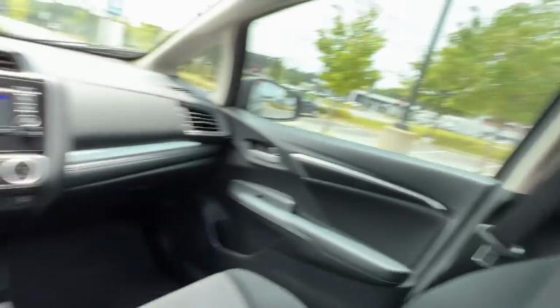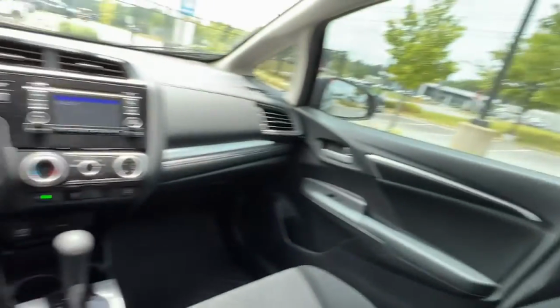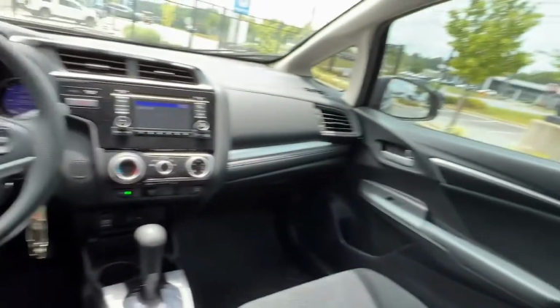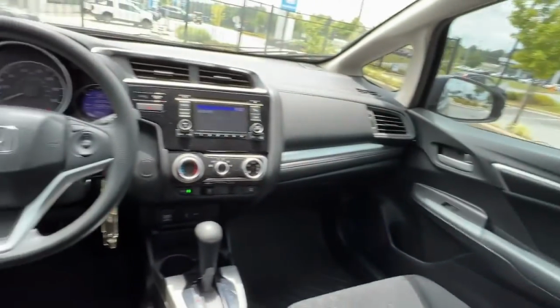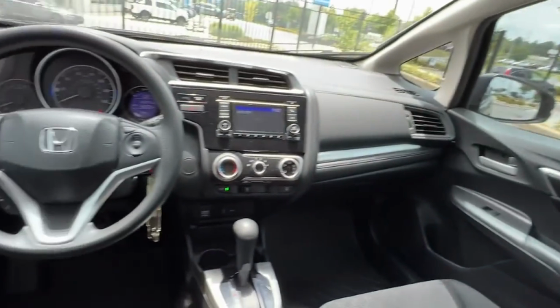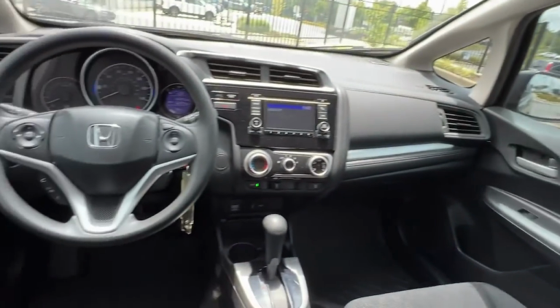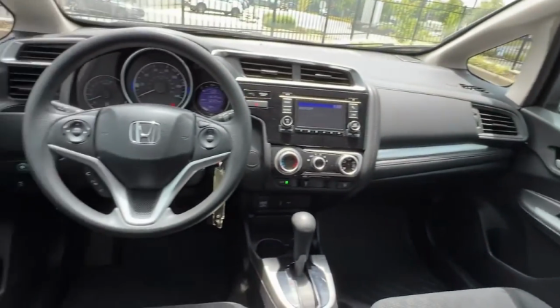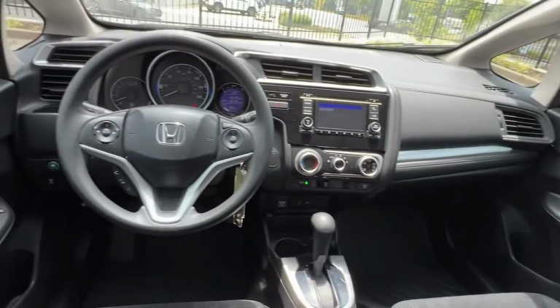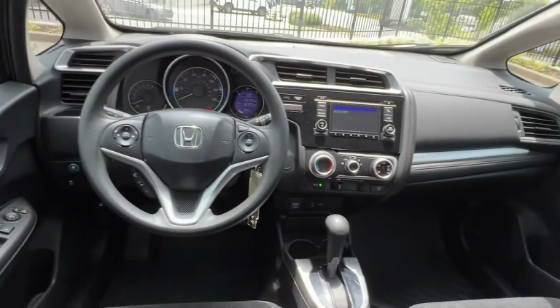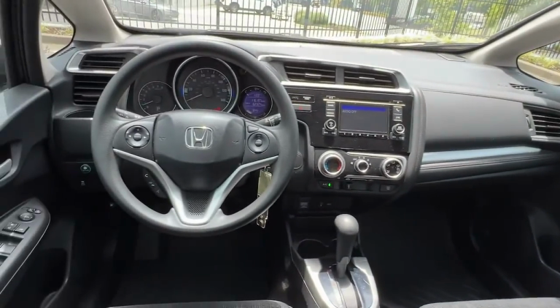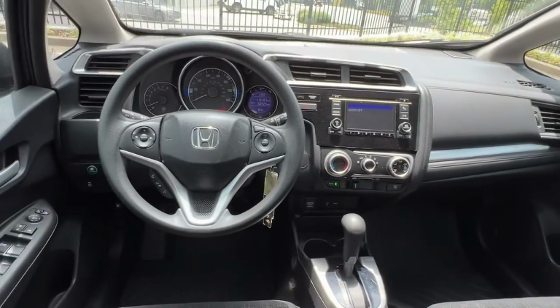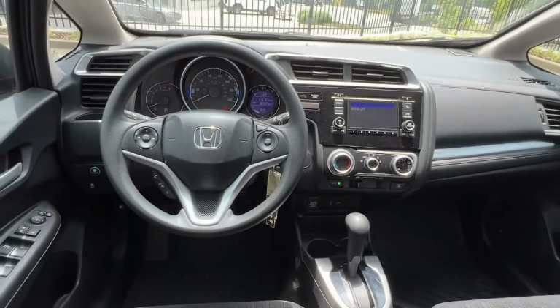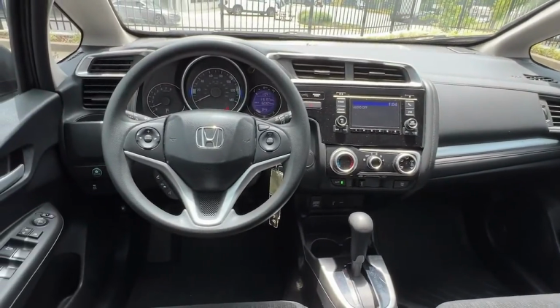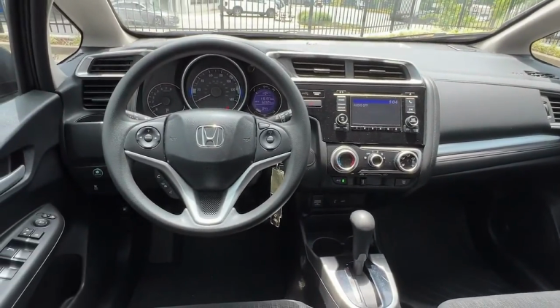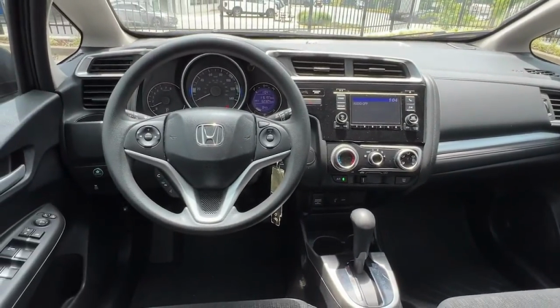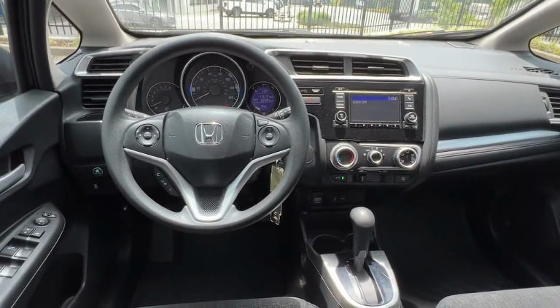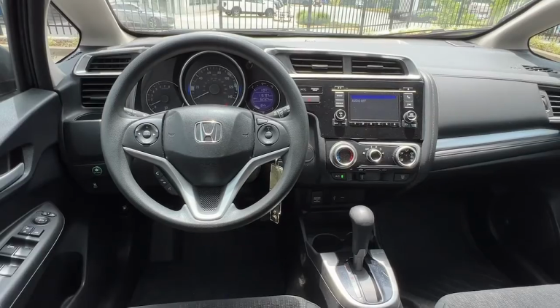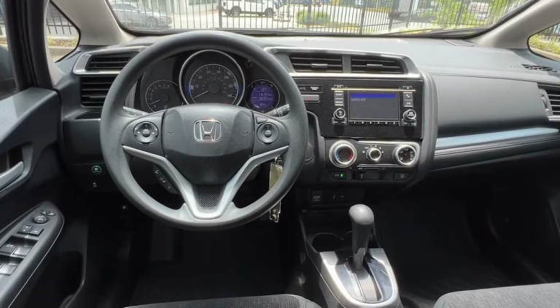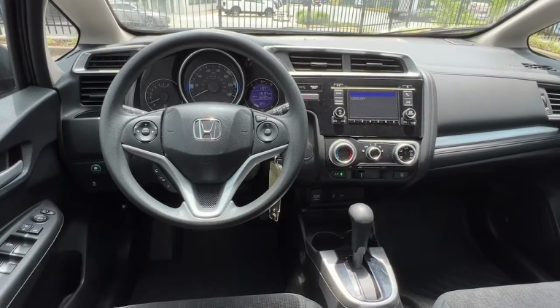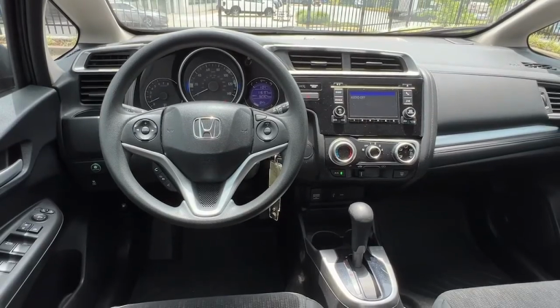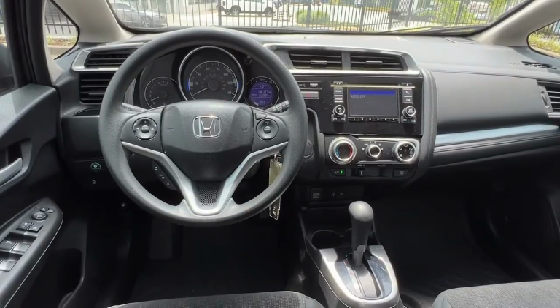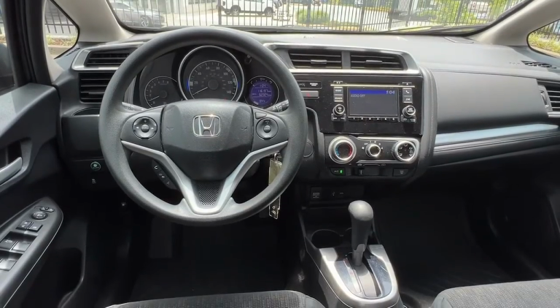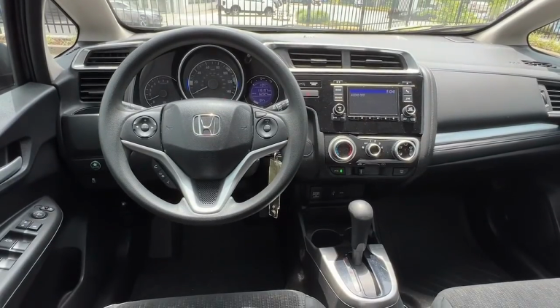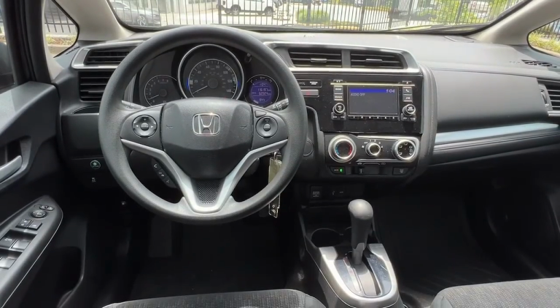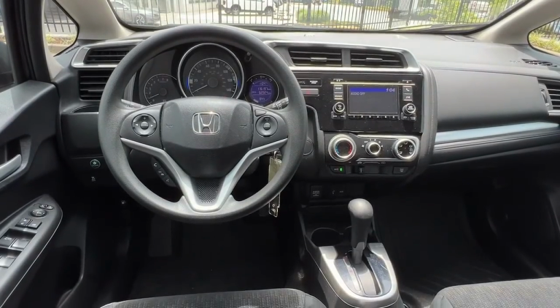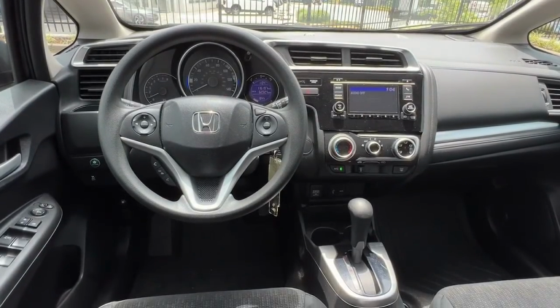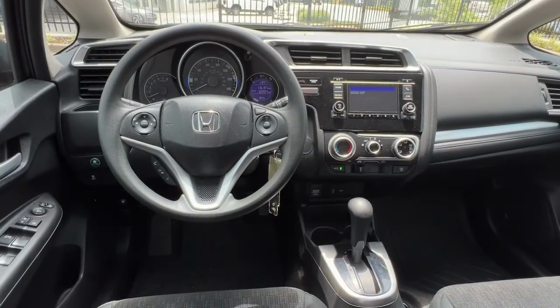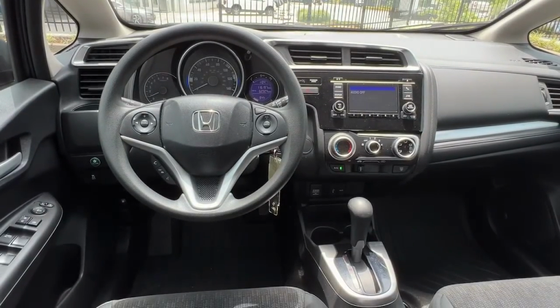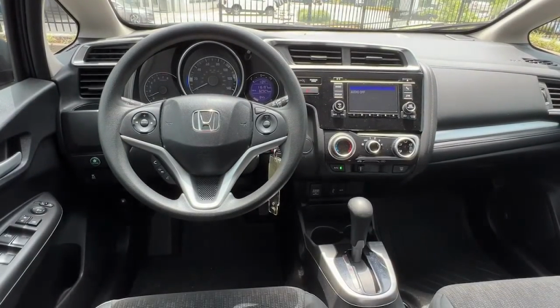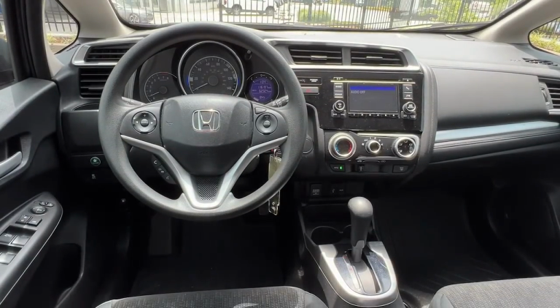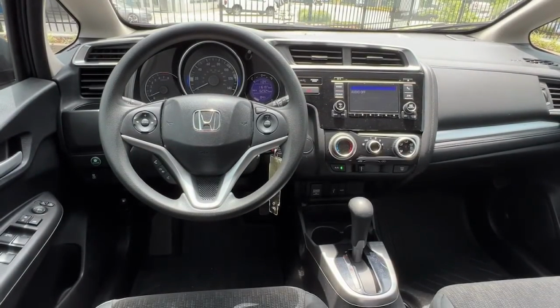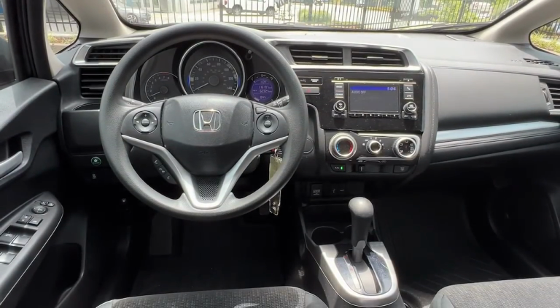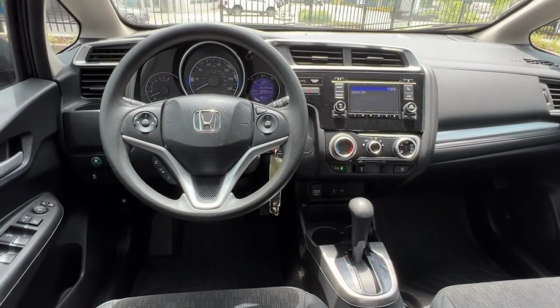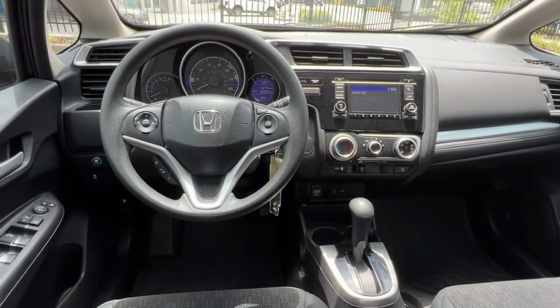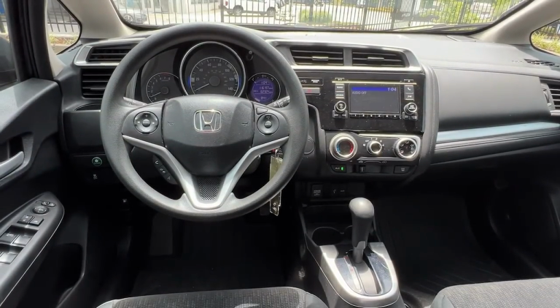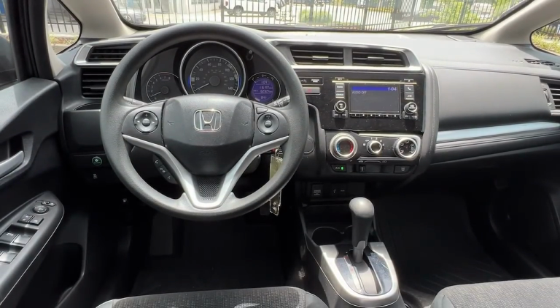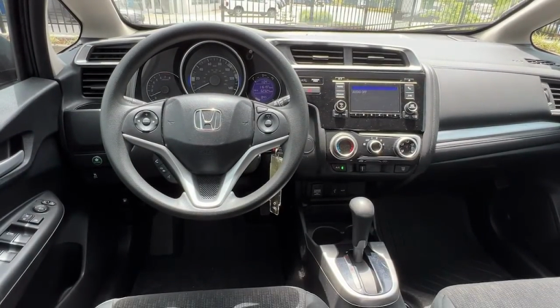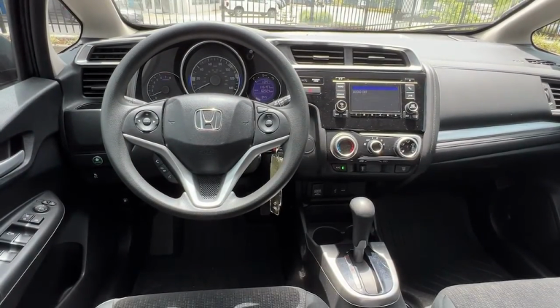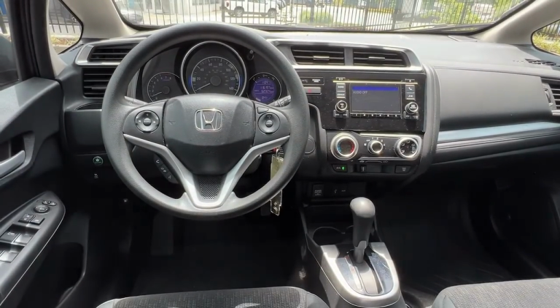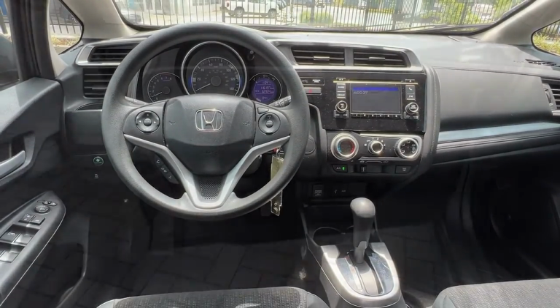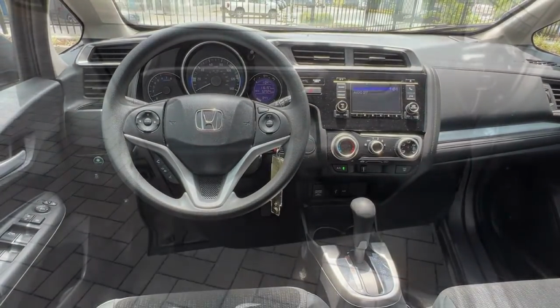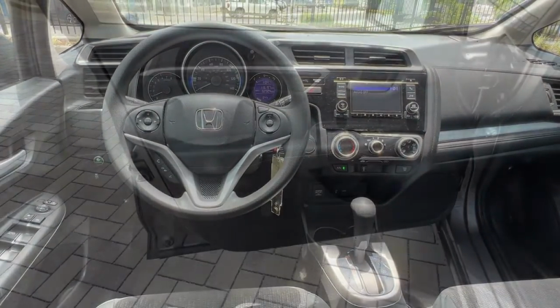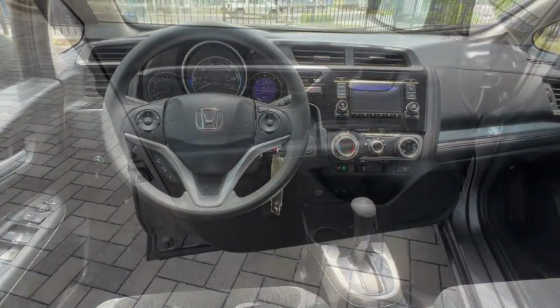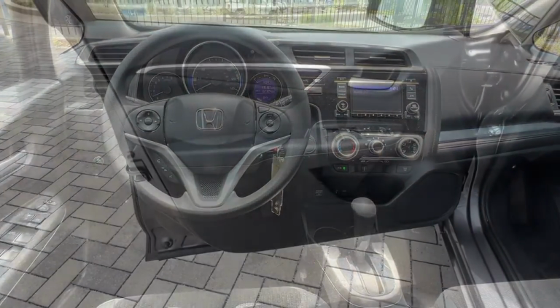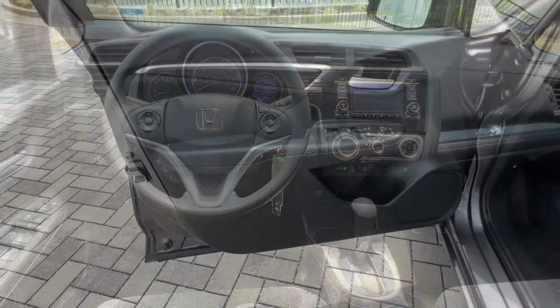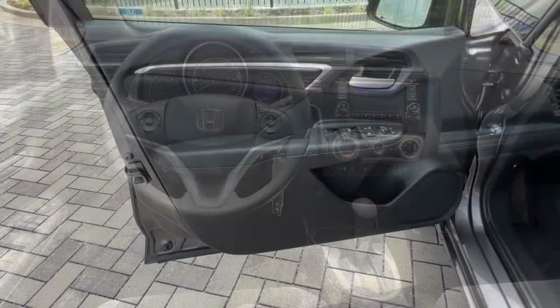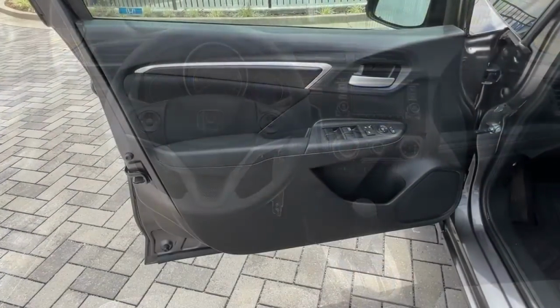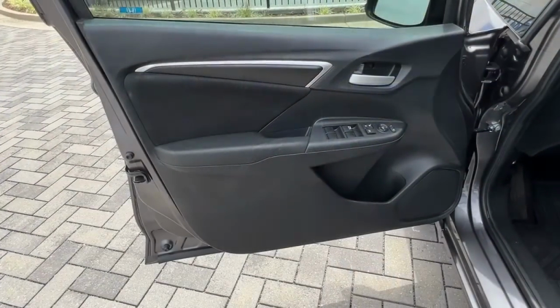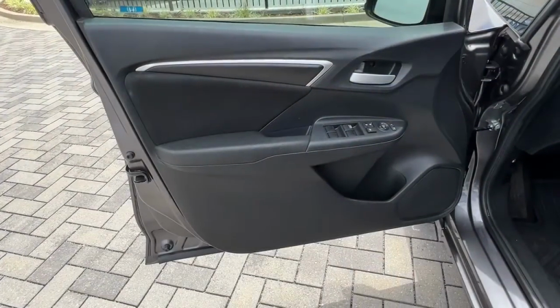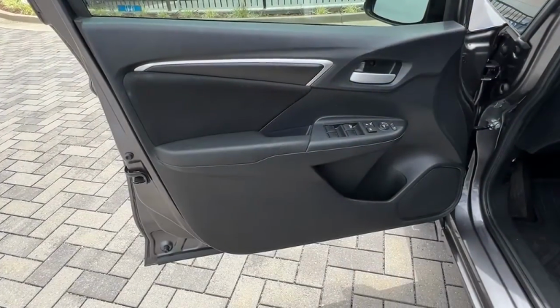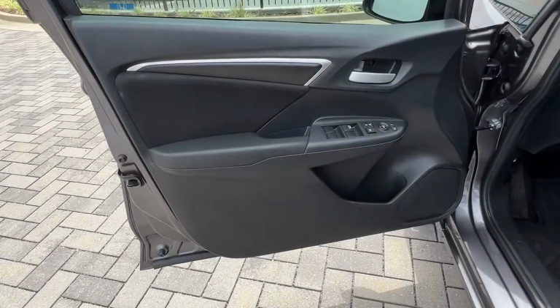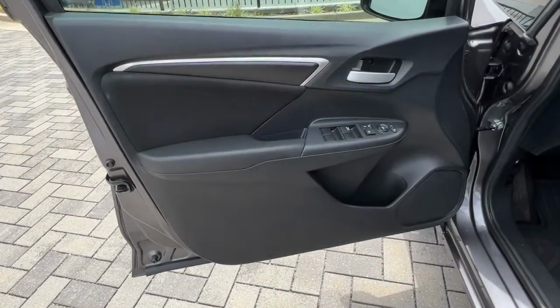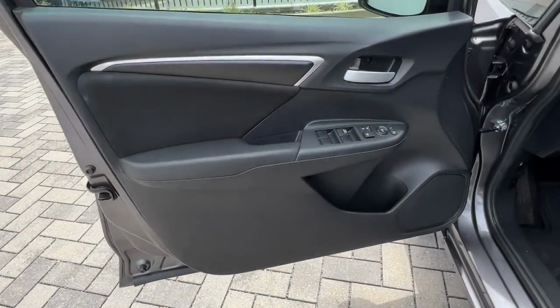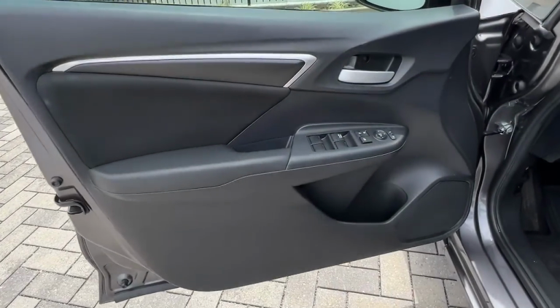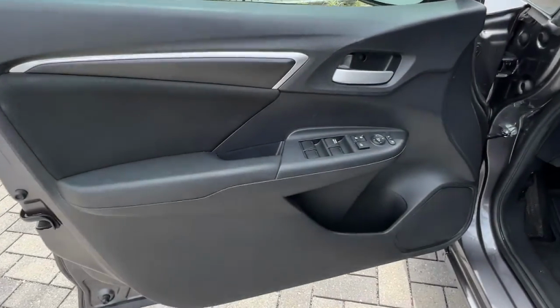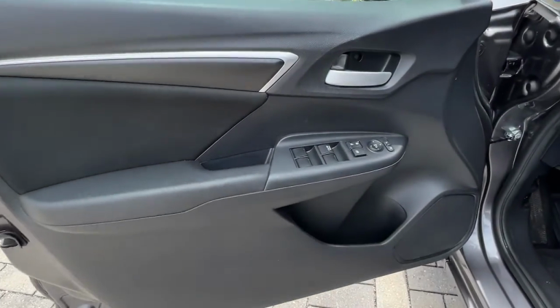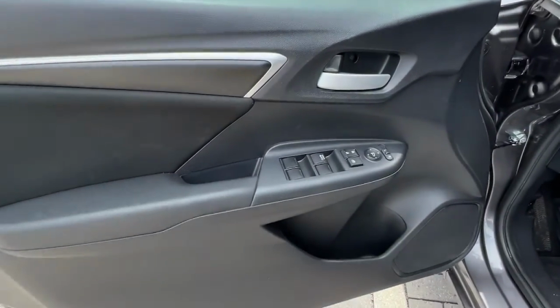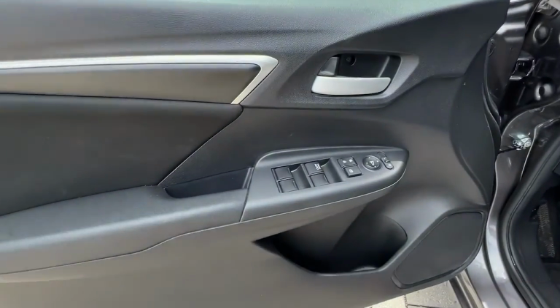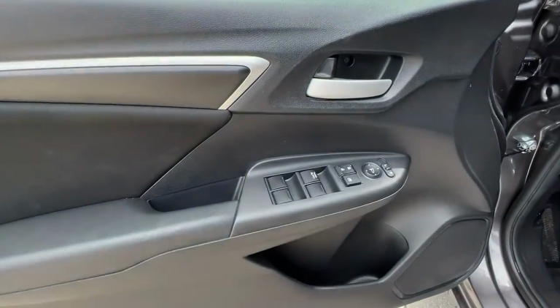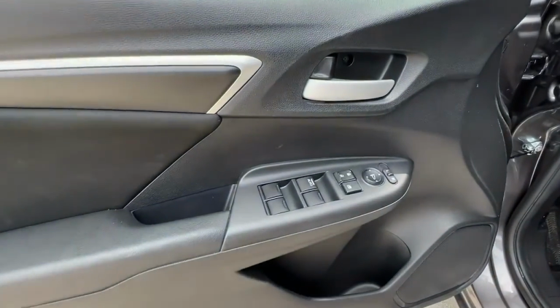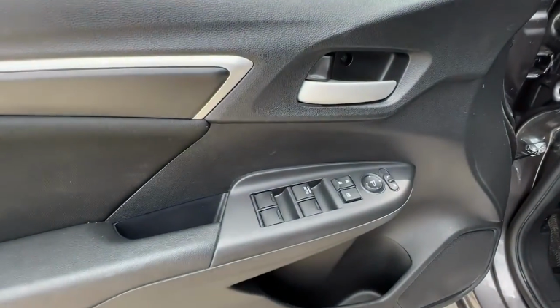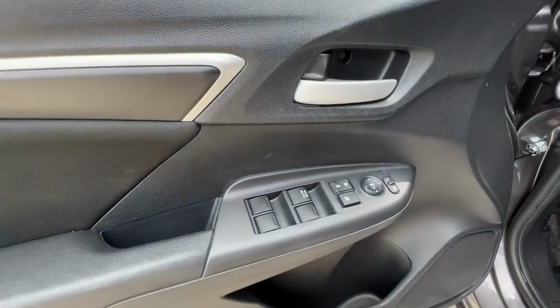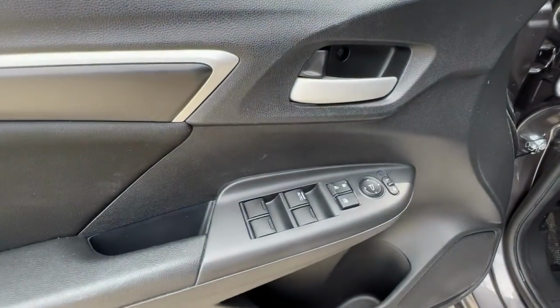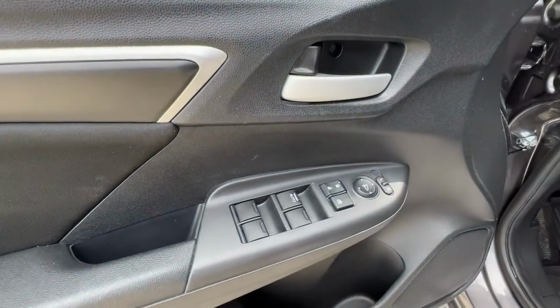Also included: rear spoiler, pass-through rear seat, intermittent wipers, traction control, and passenger vanity mirror.